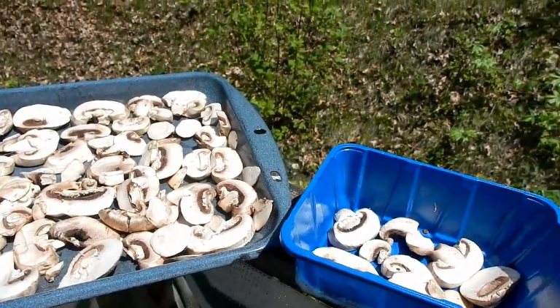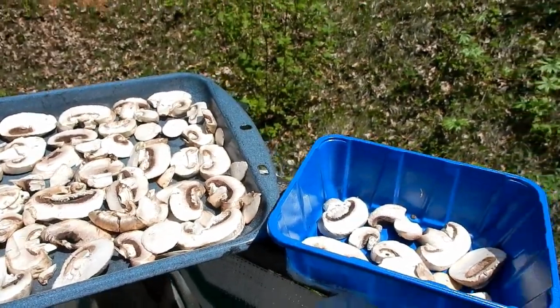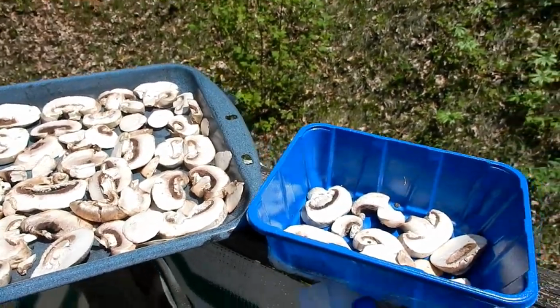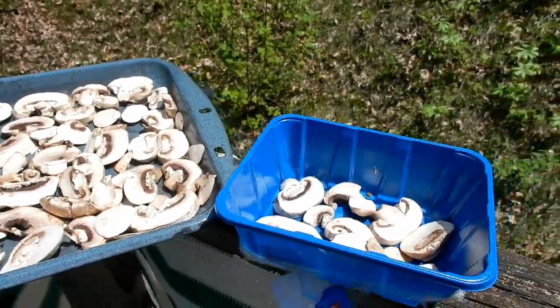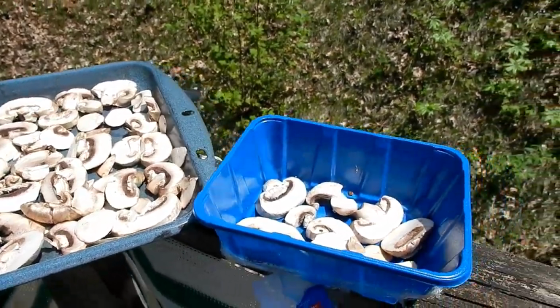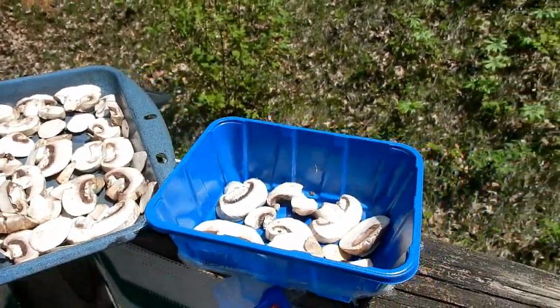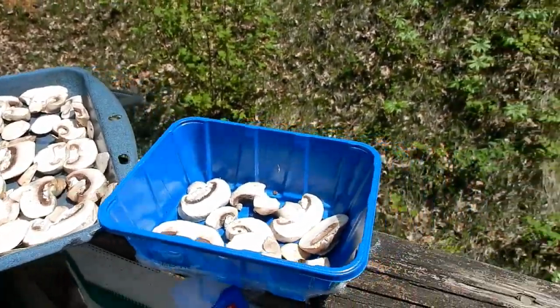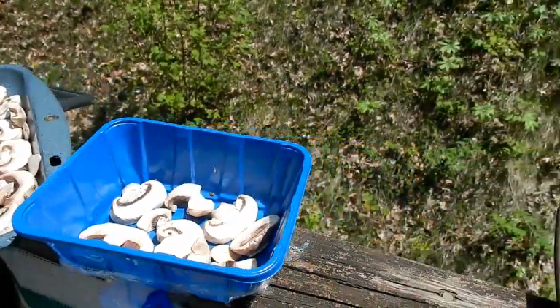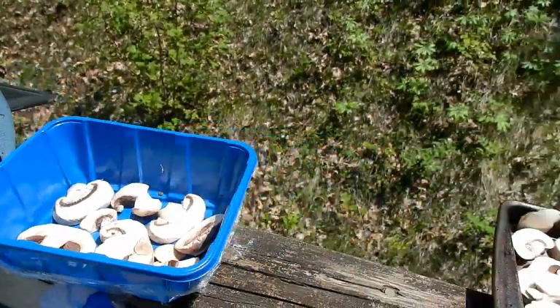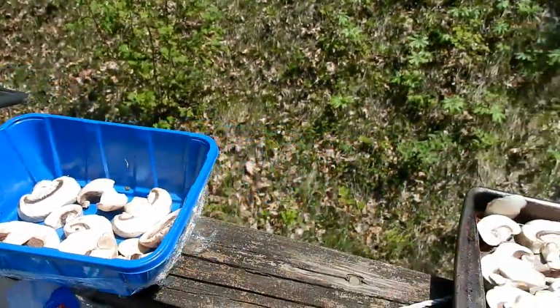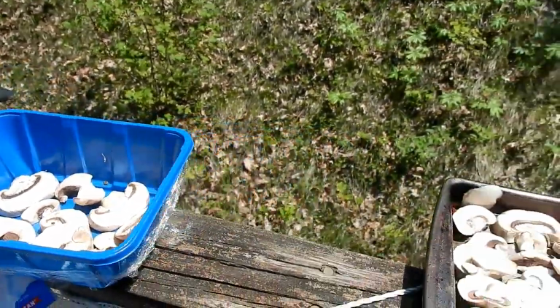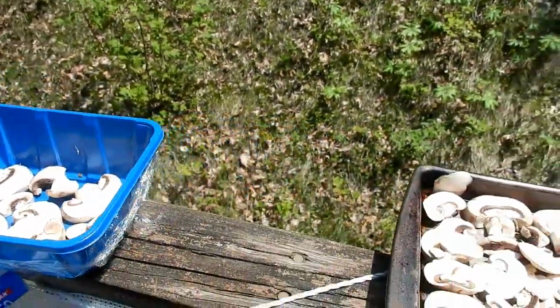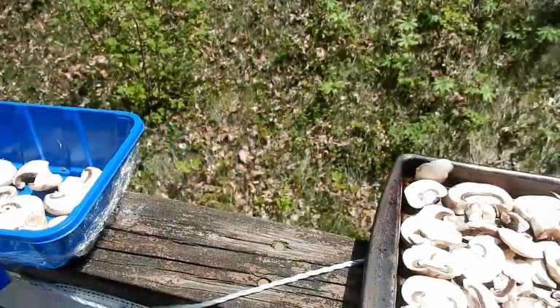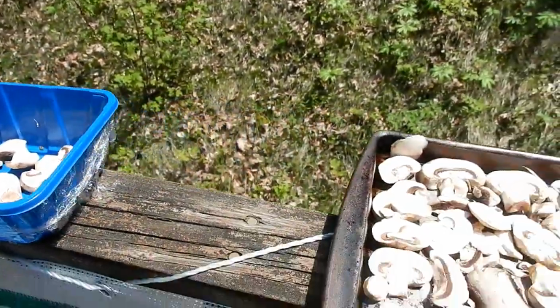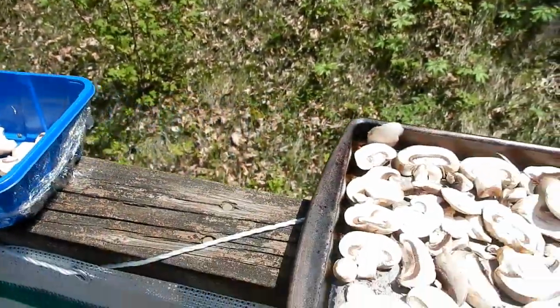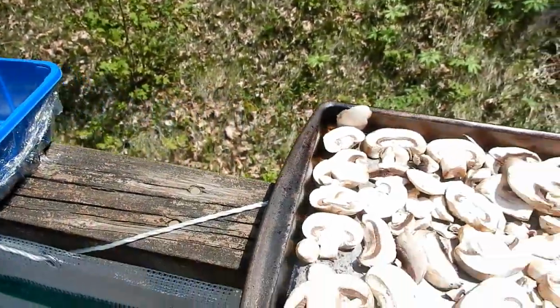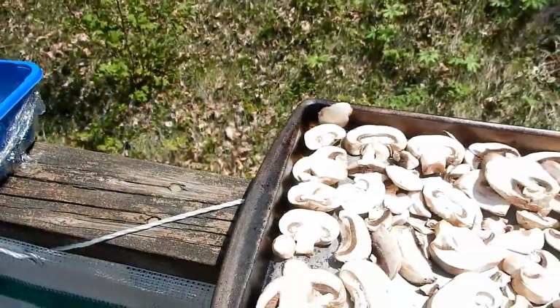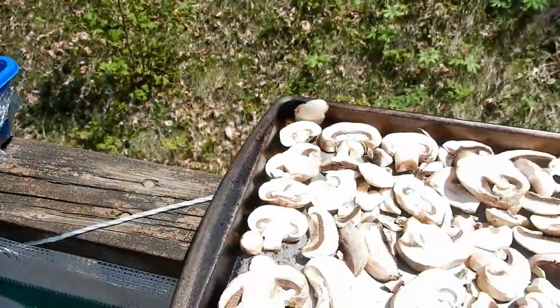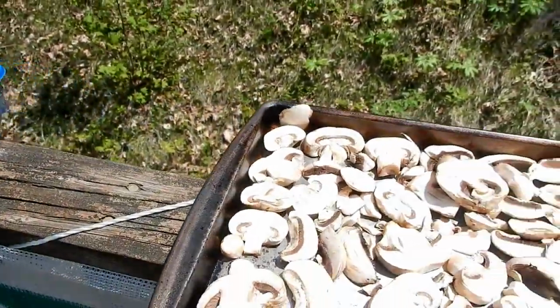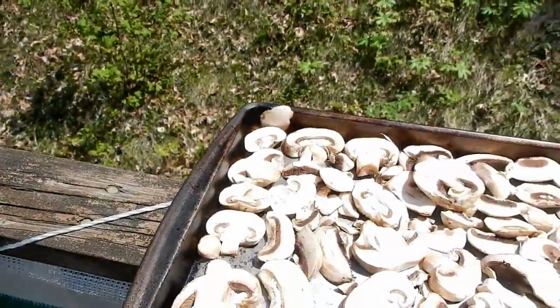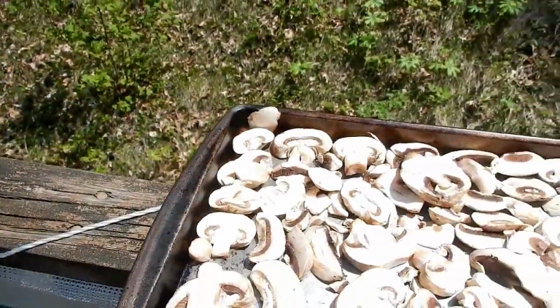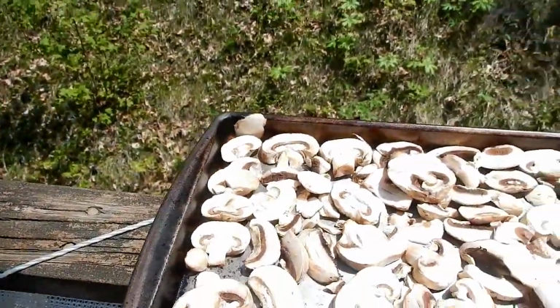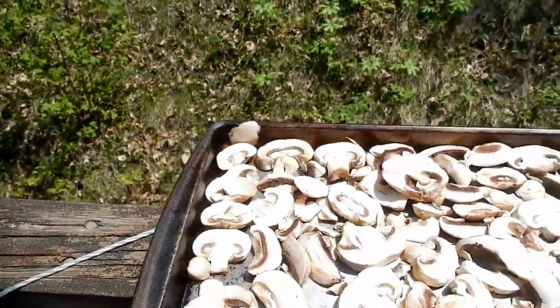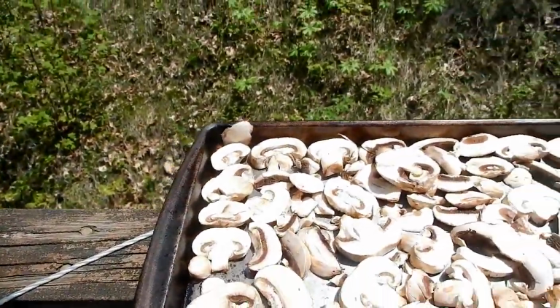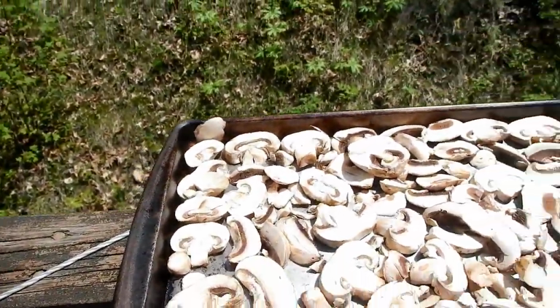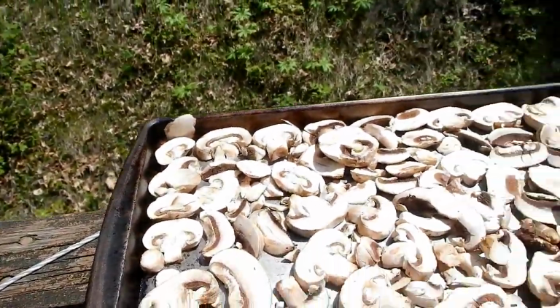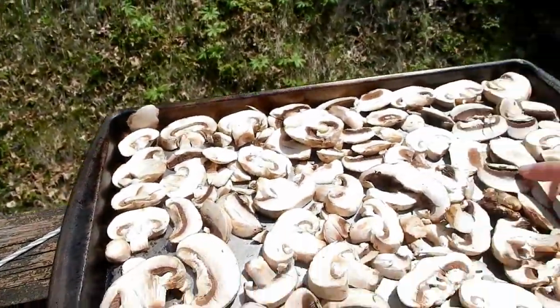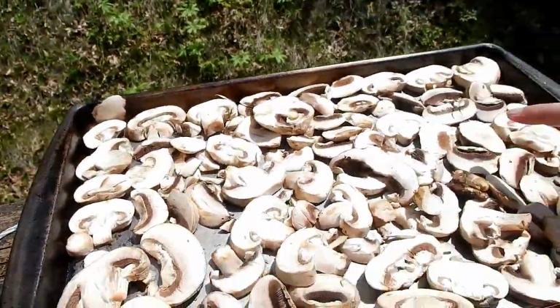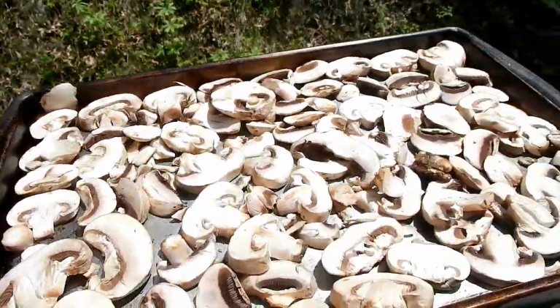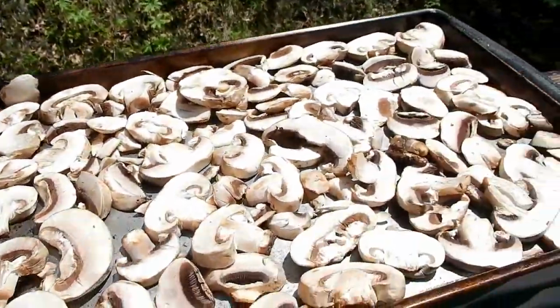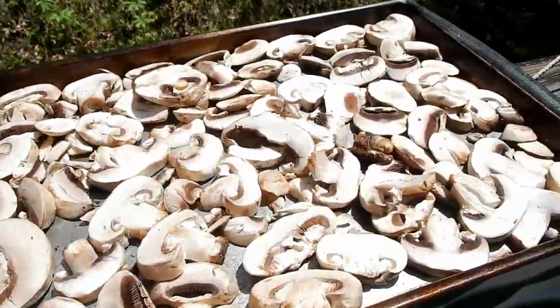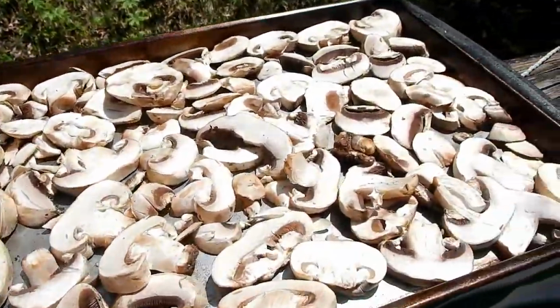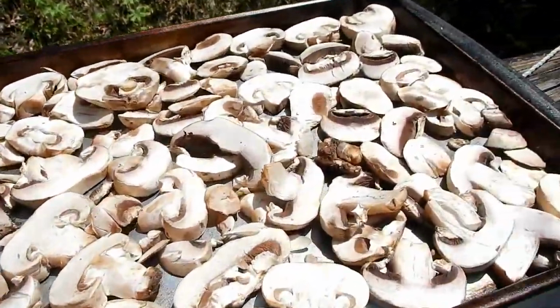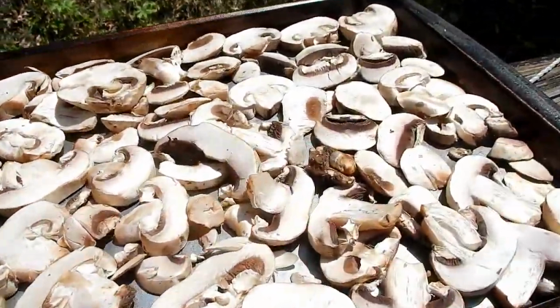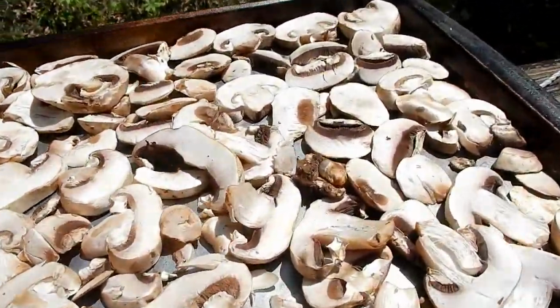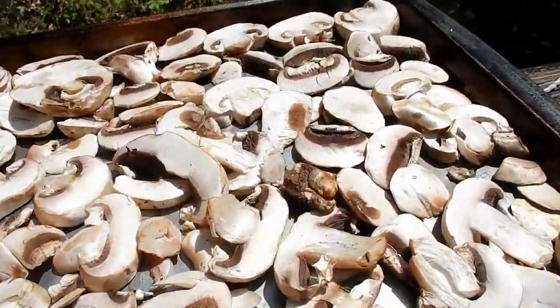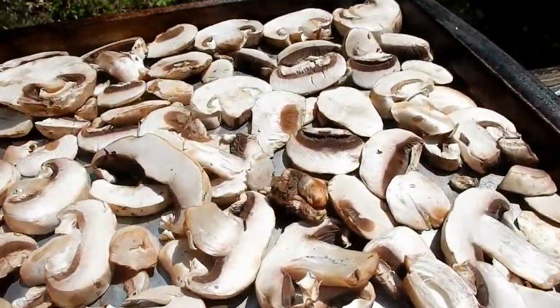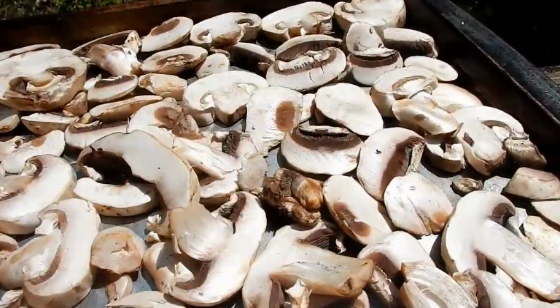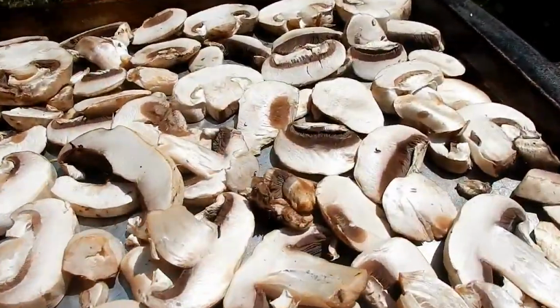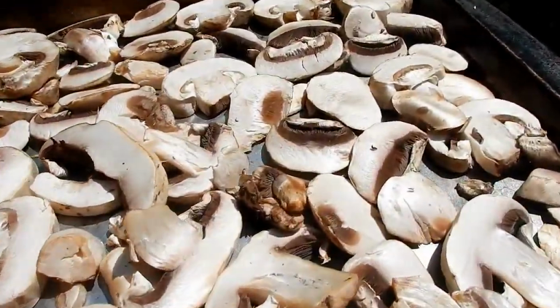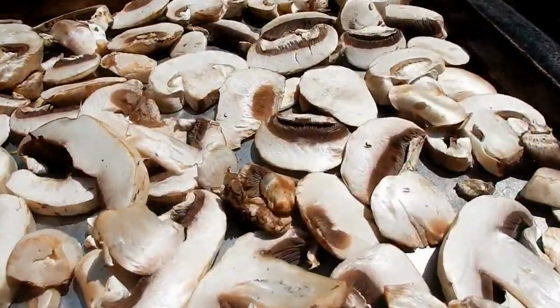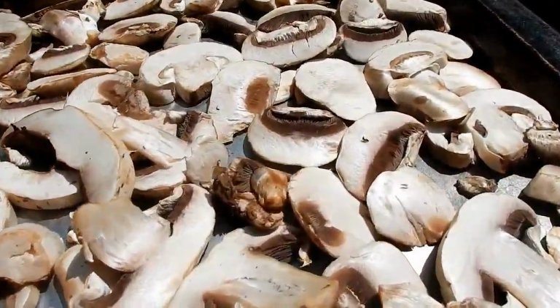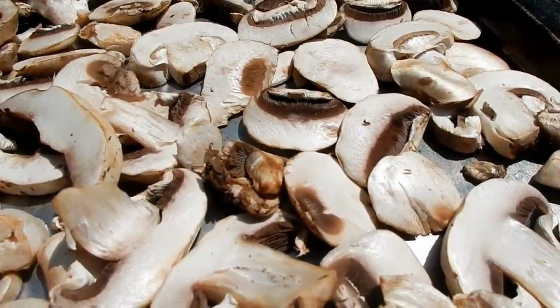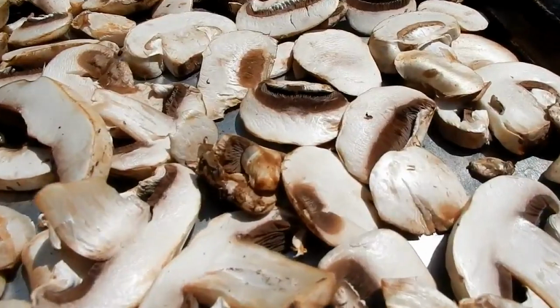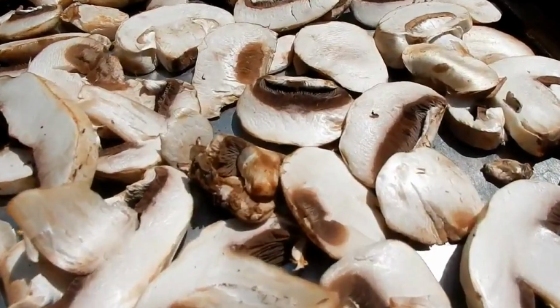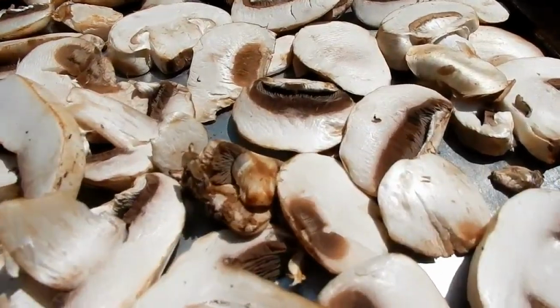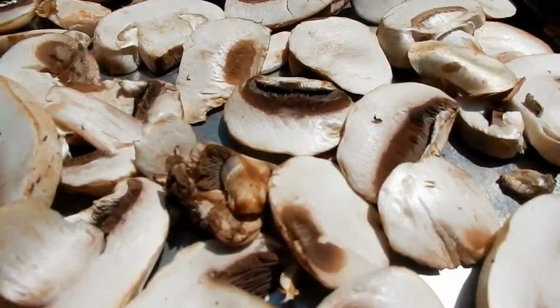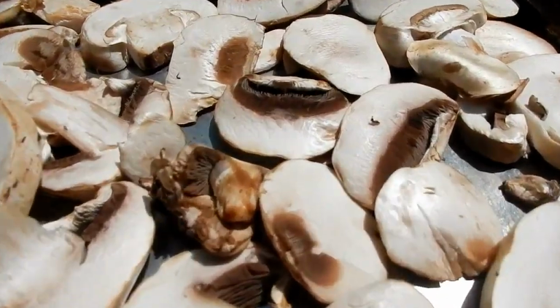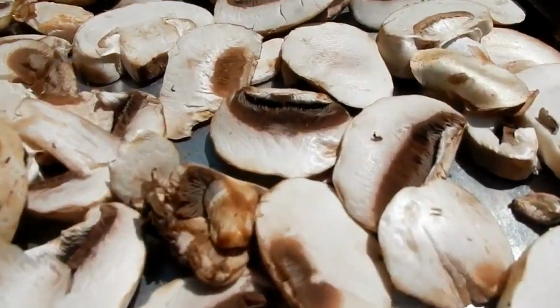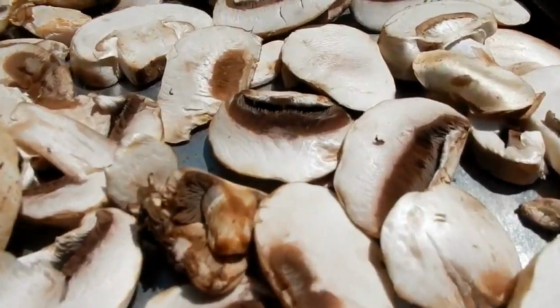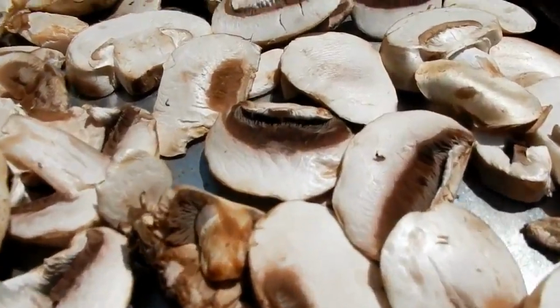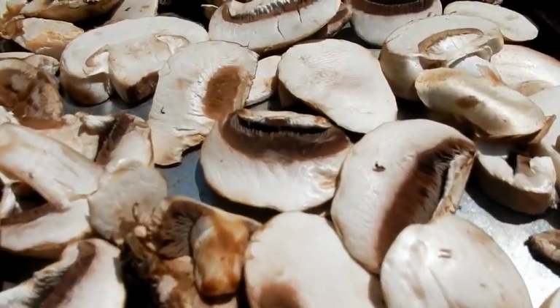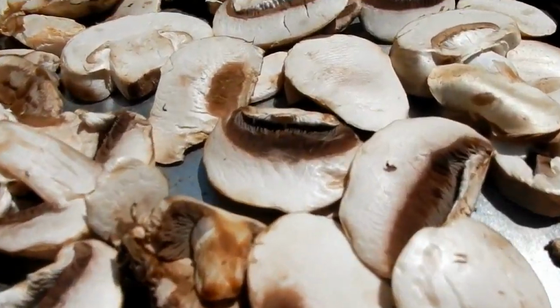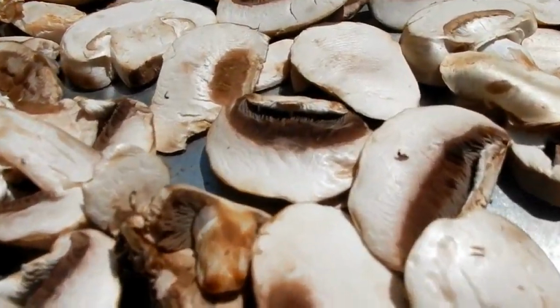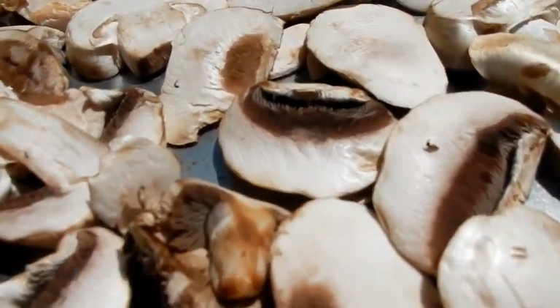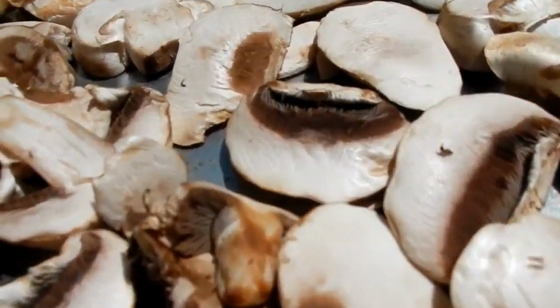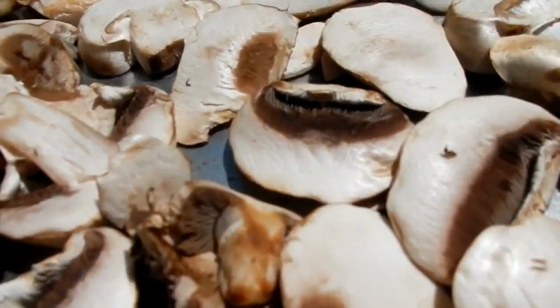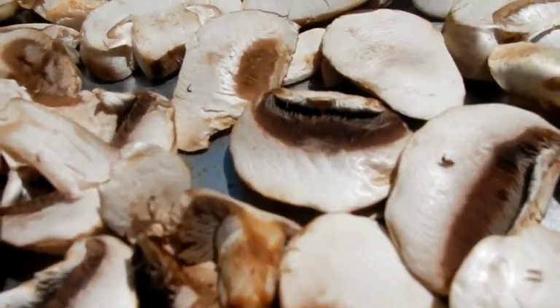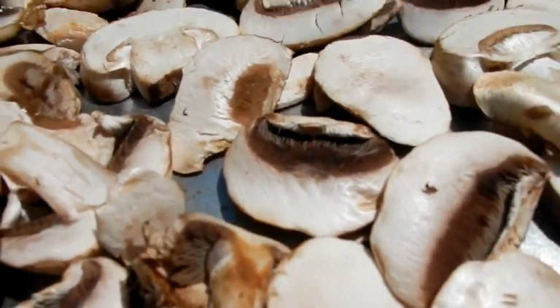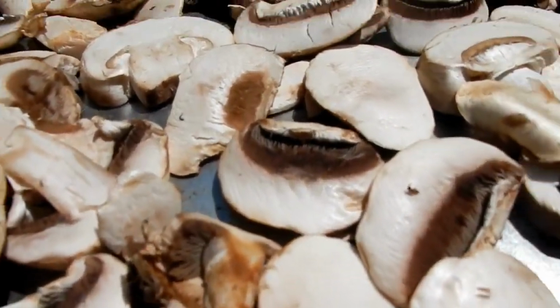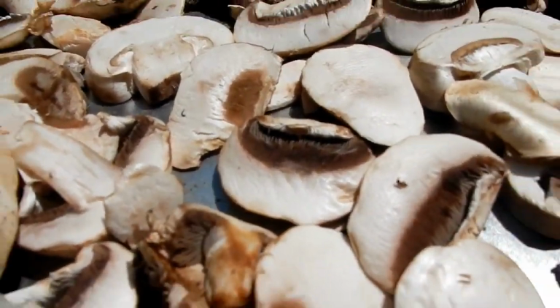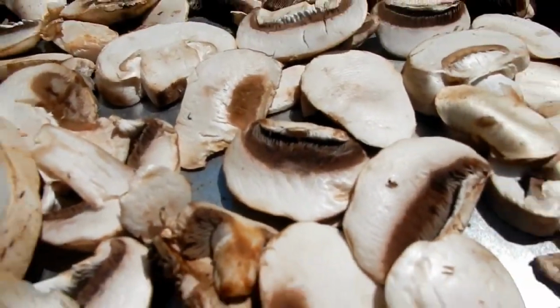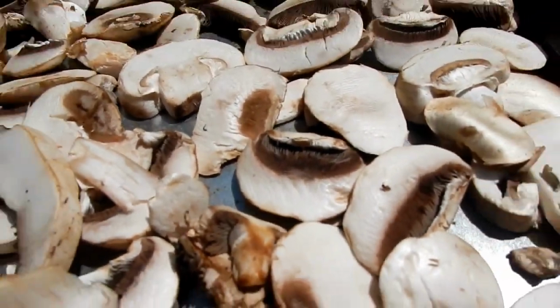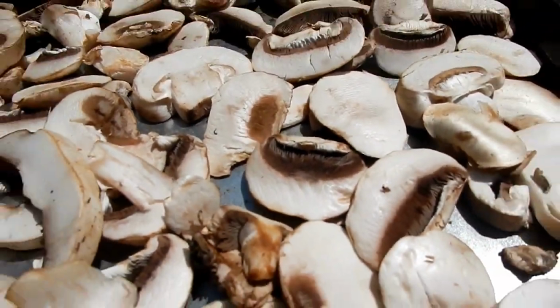You might have heard Angel say in the background - they need to be gills up. They do need to be gills up, as she just pointed out.